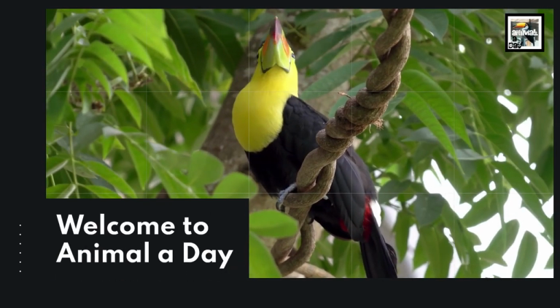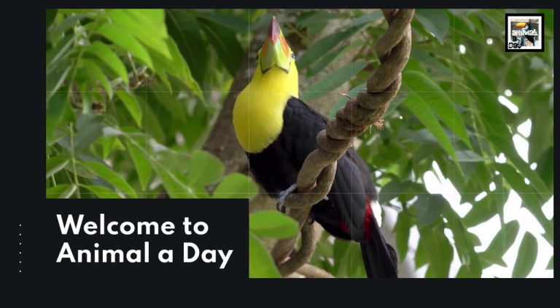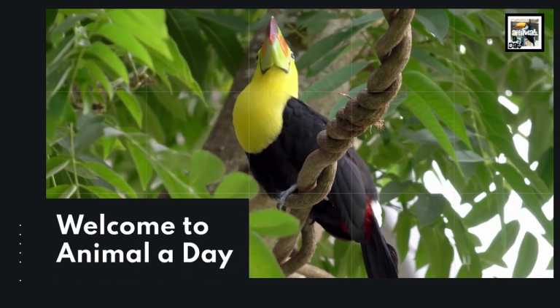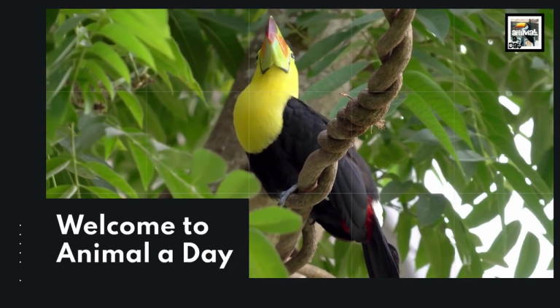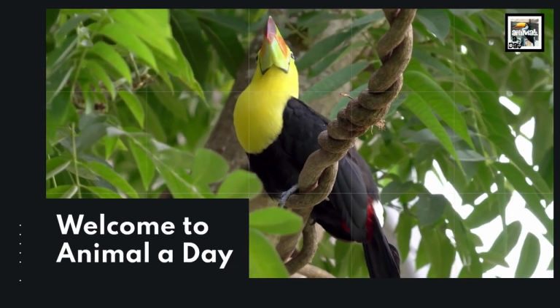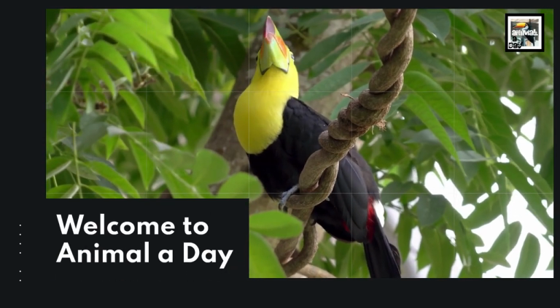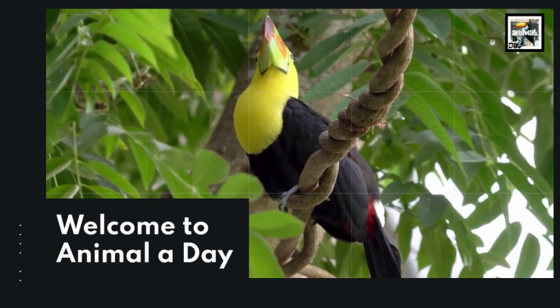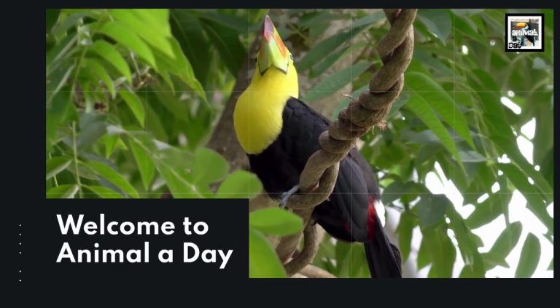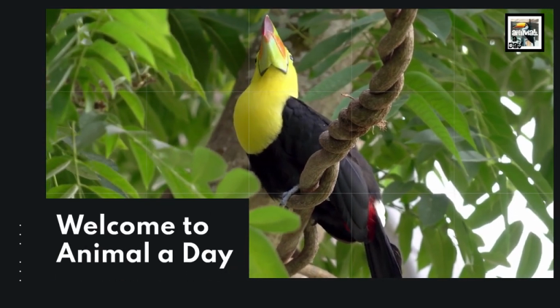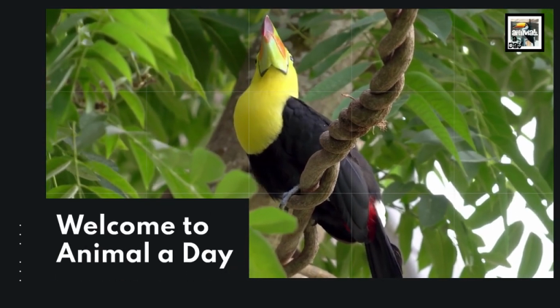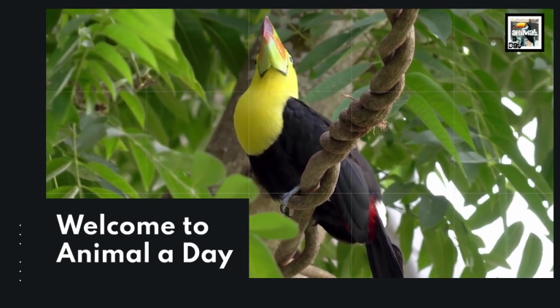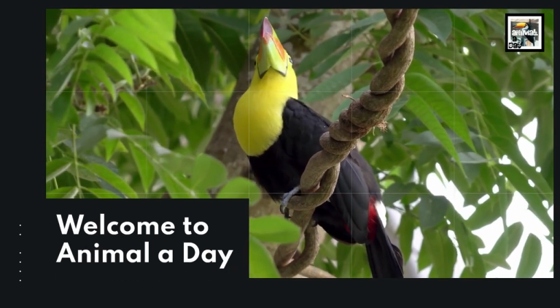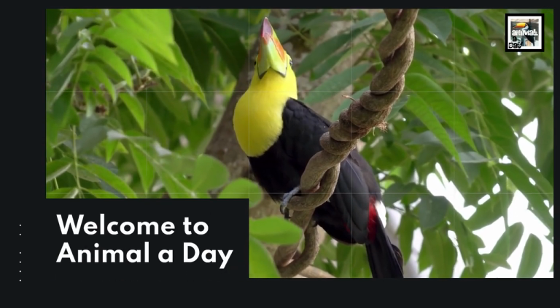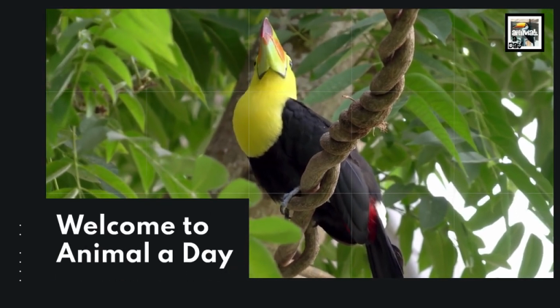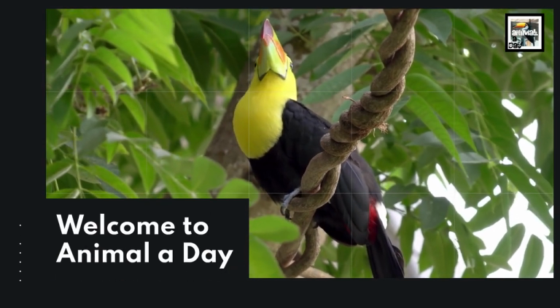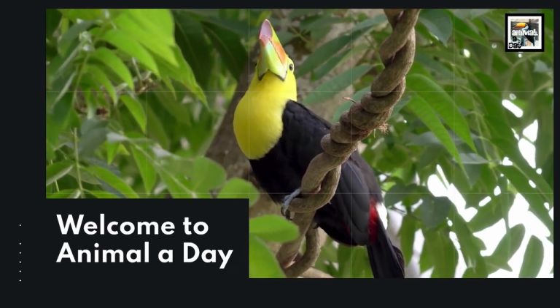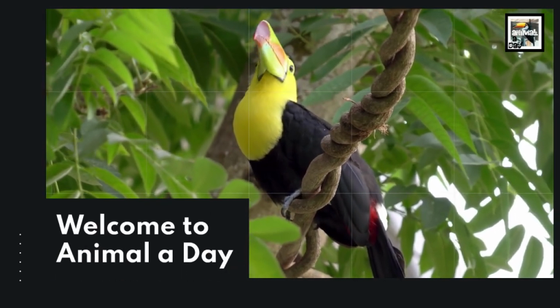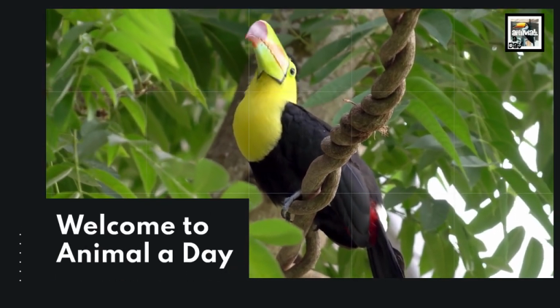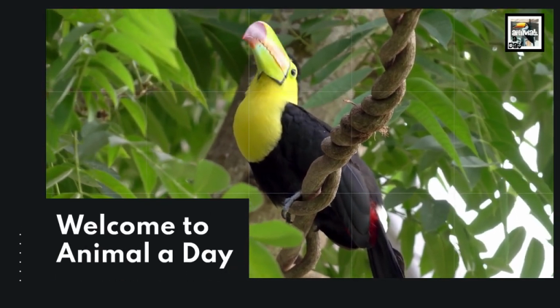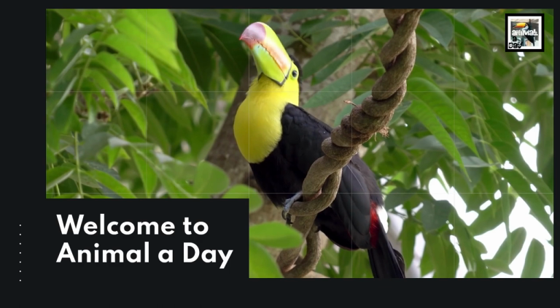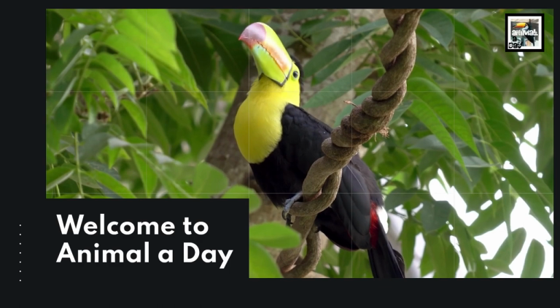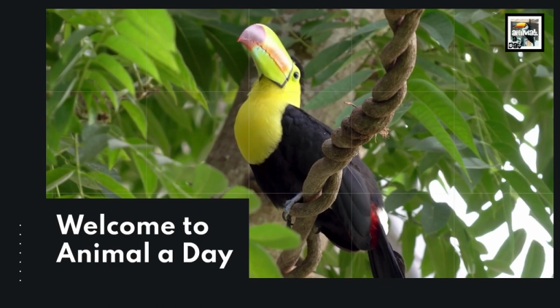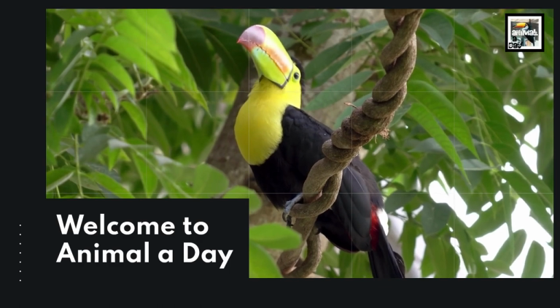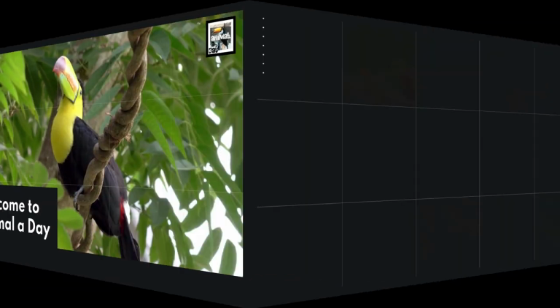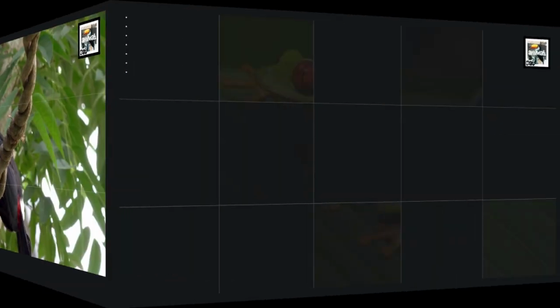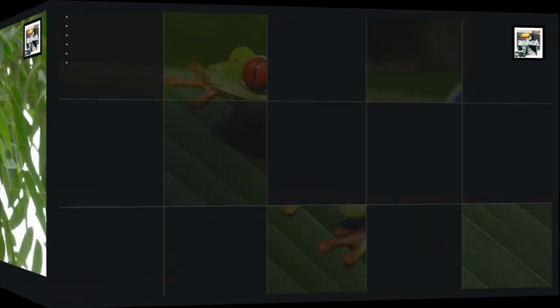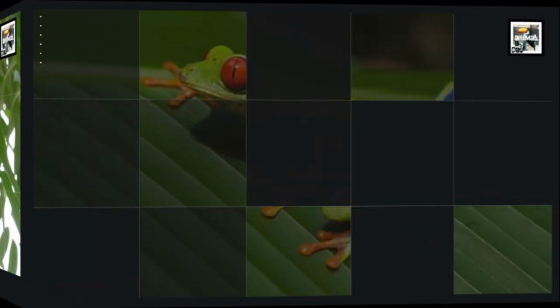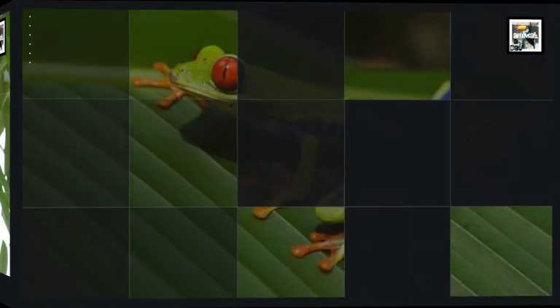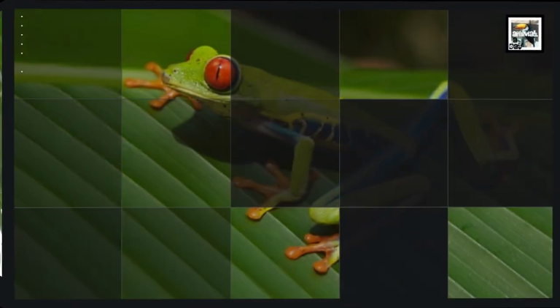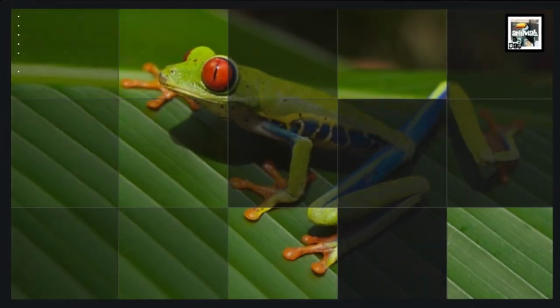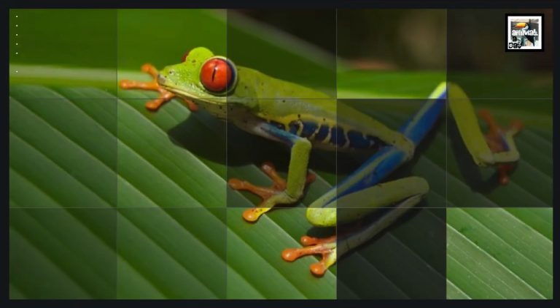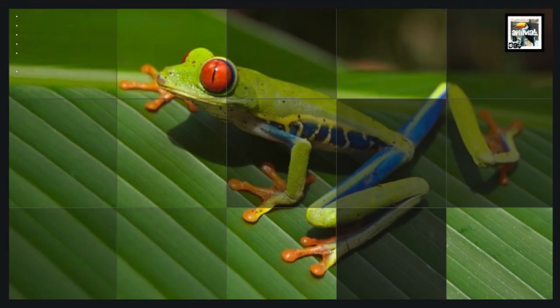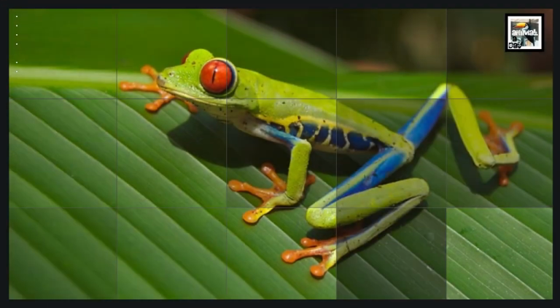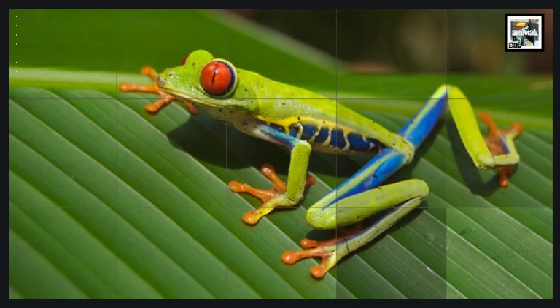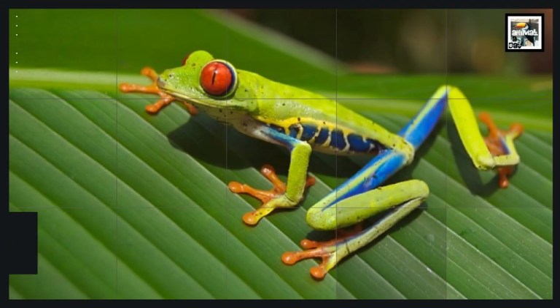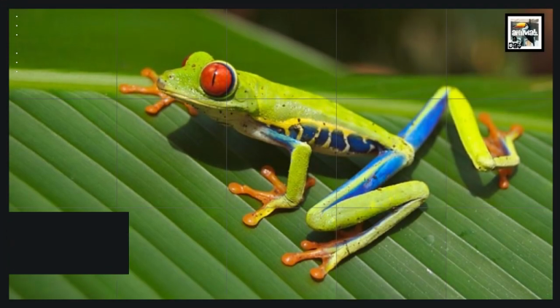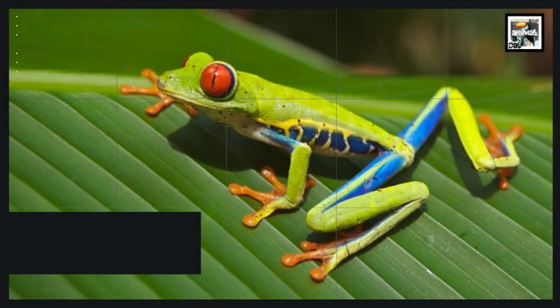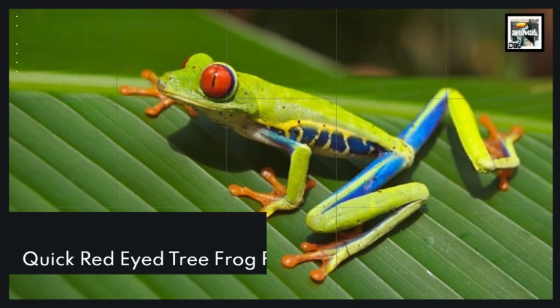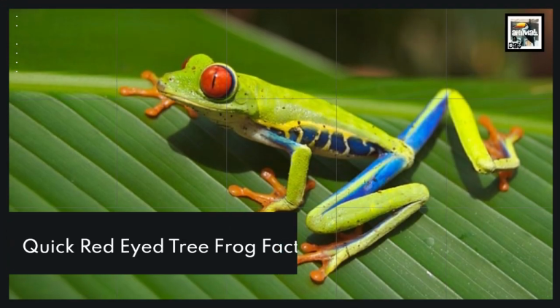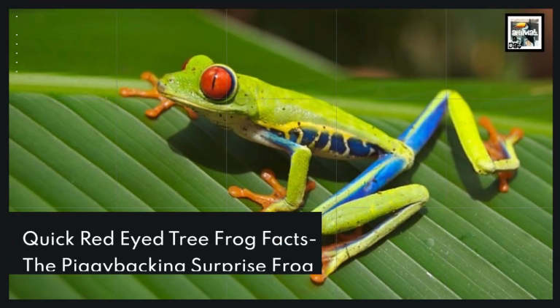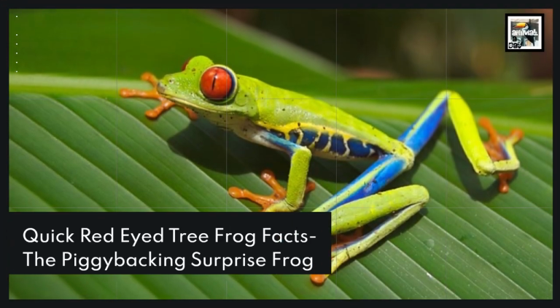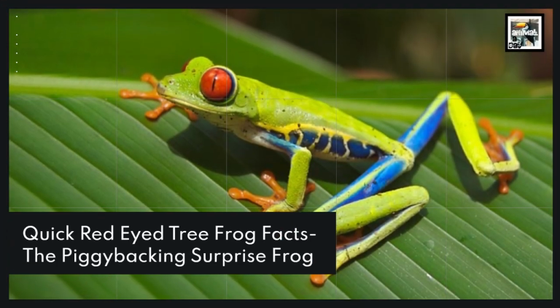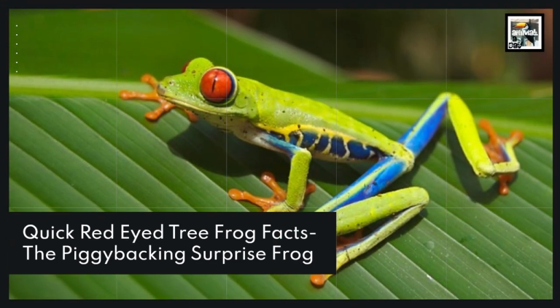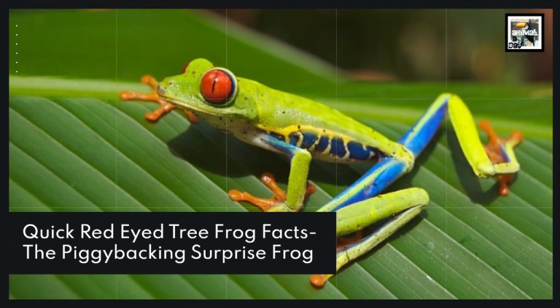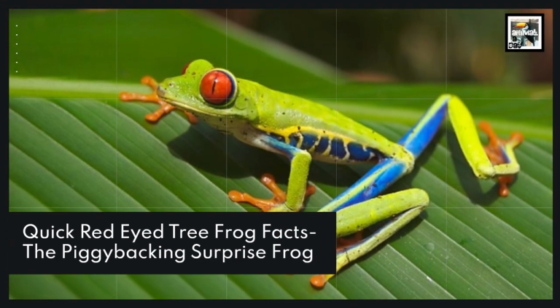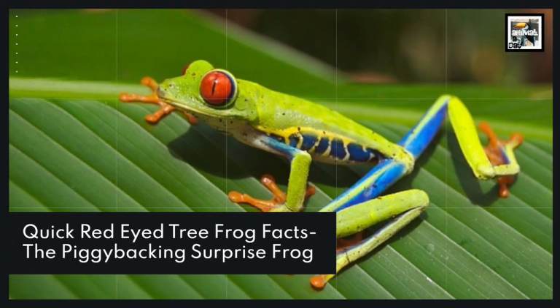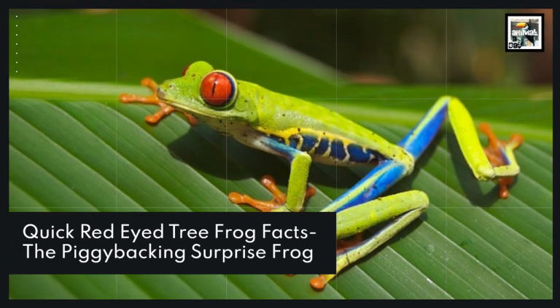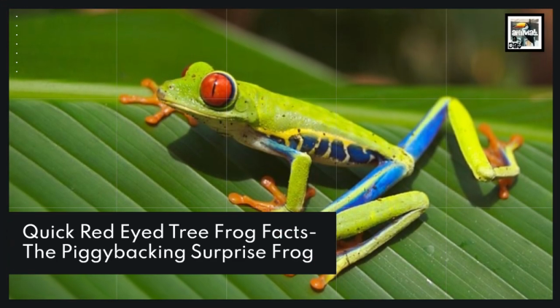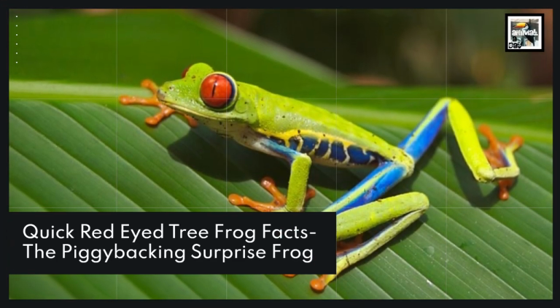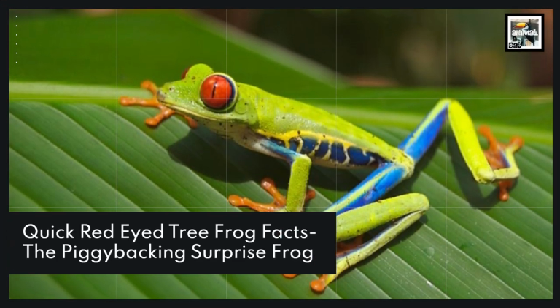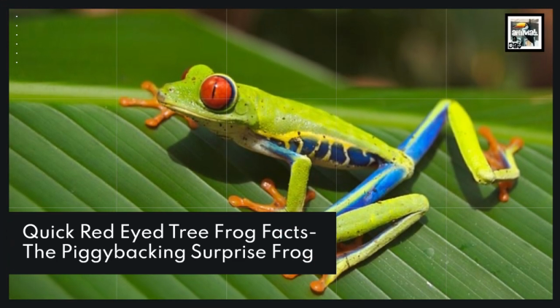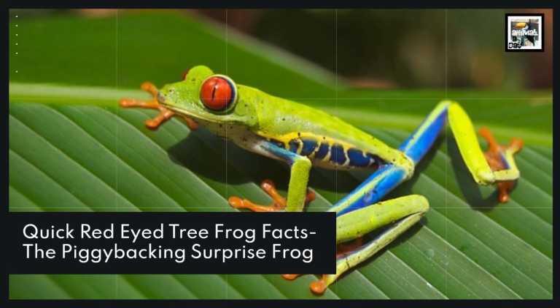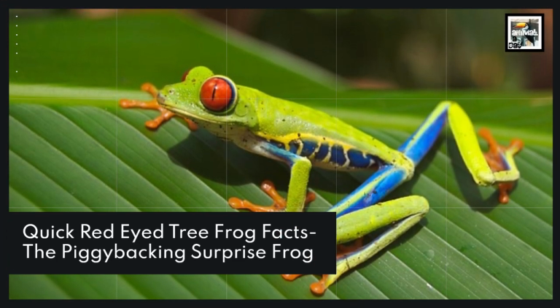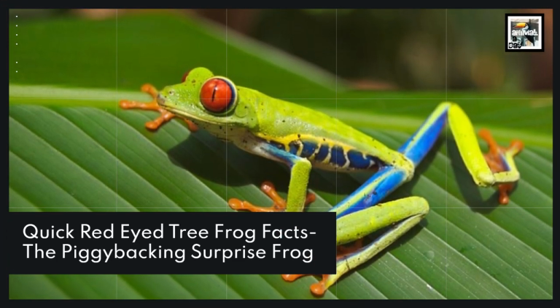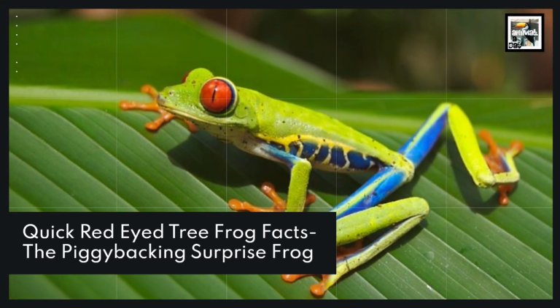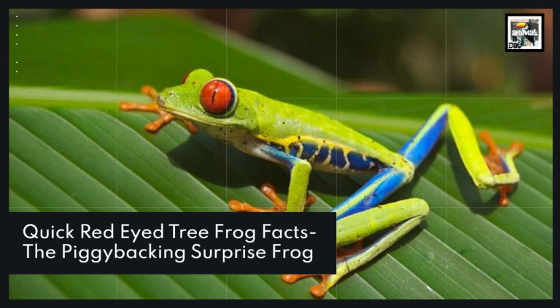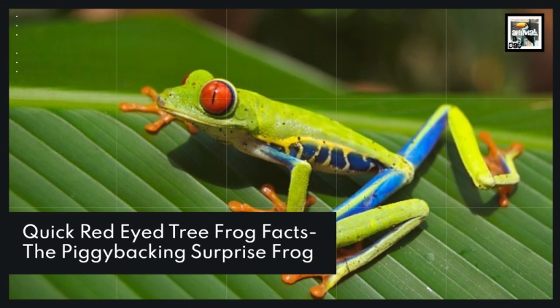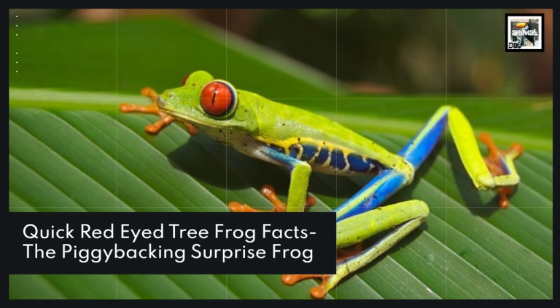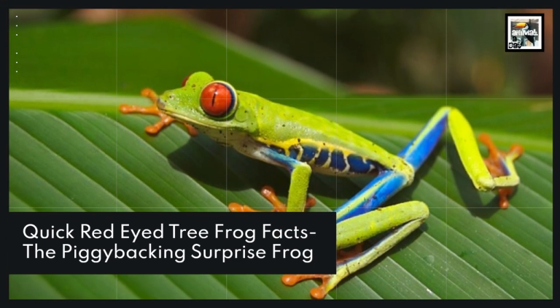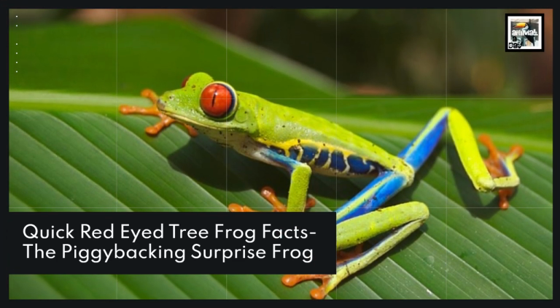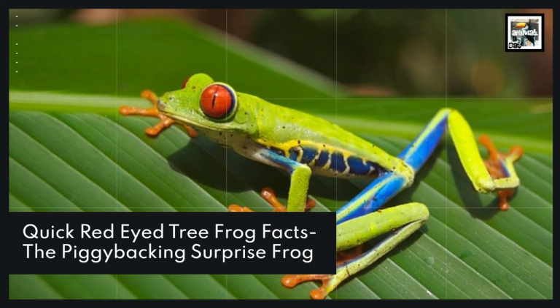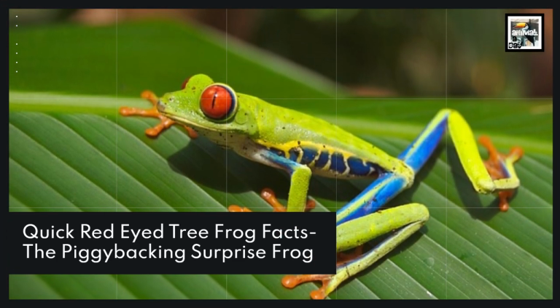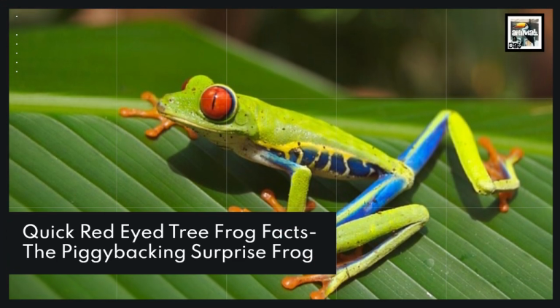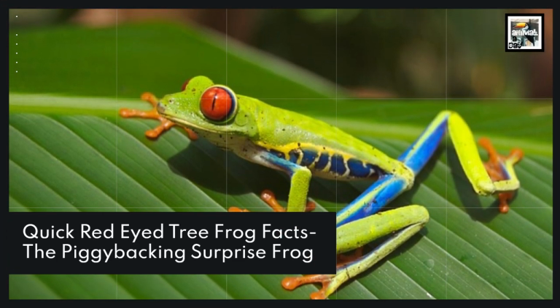Welcome to Animal a Day: 10 red-eyed tree frog facts — the piggybacking surprise frog.